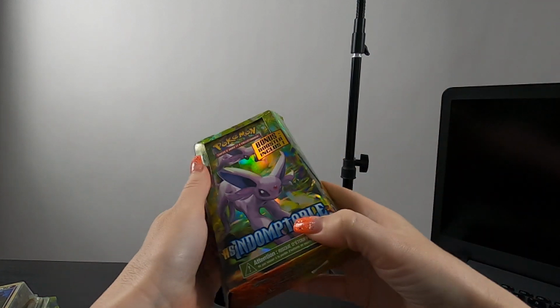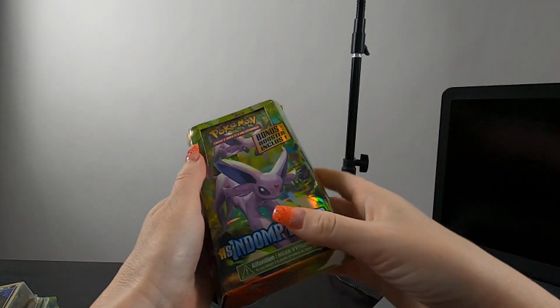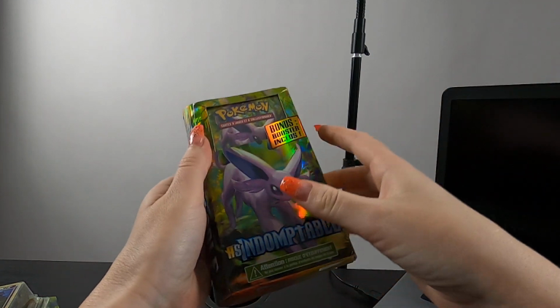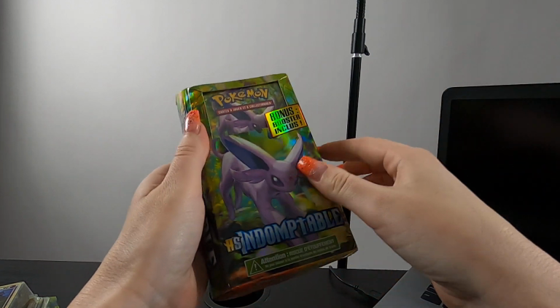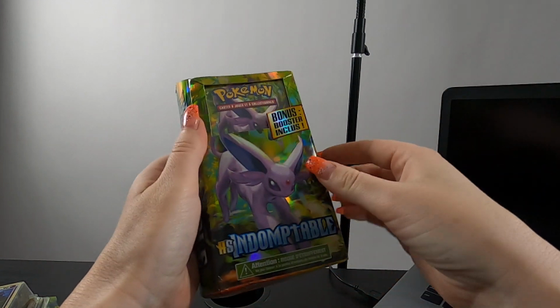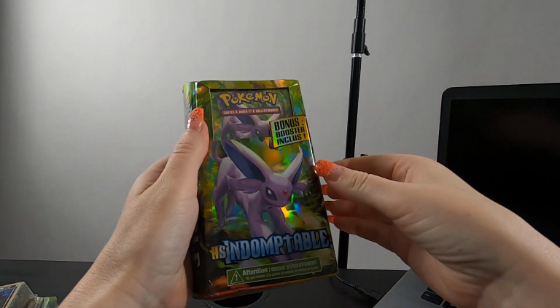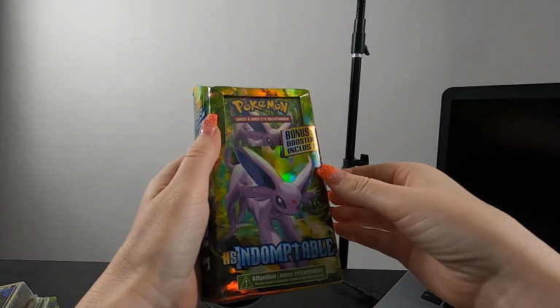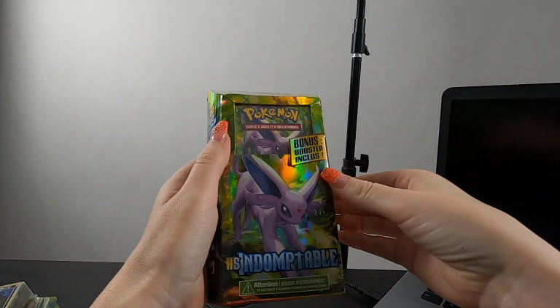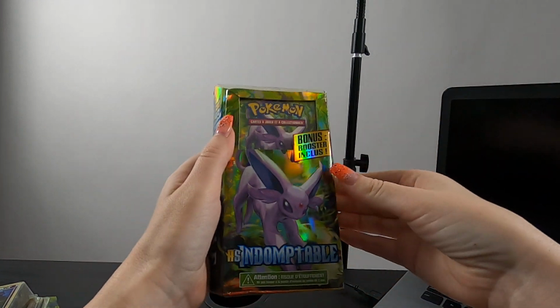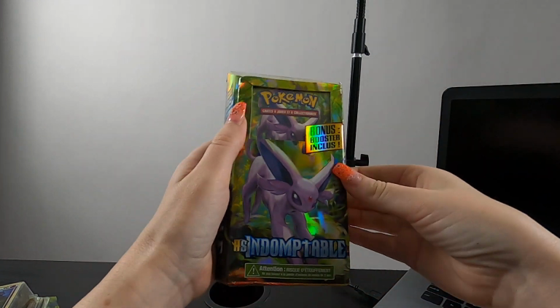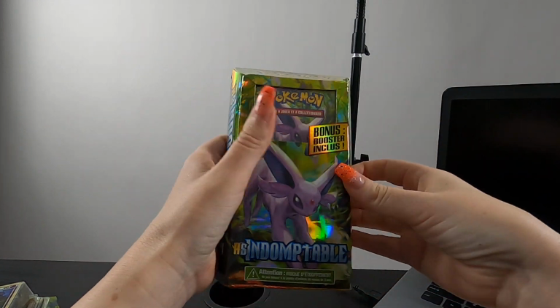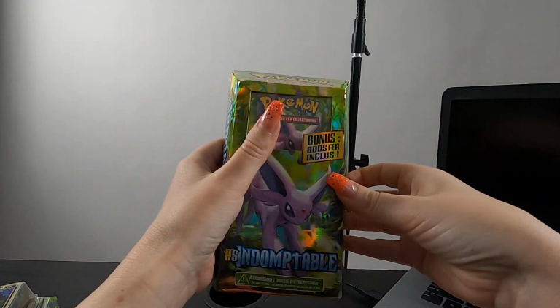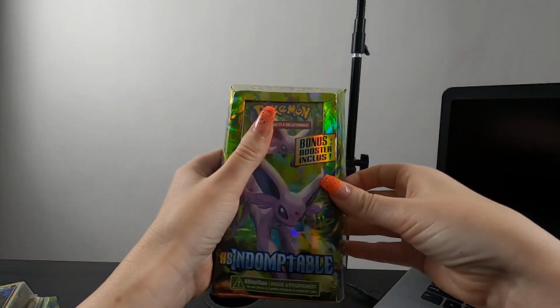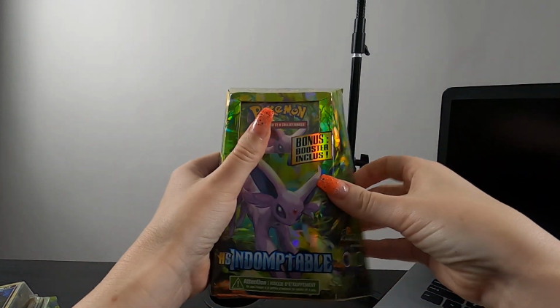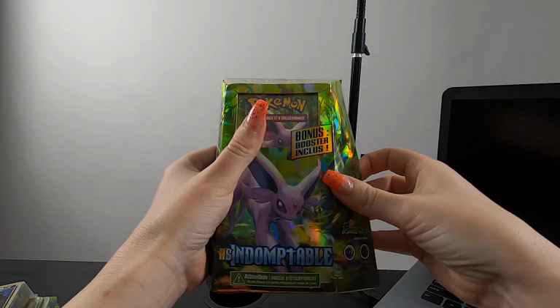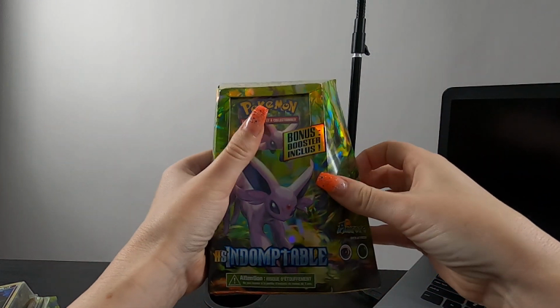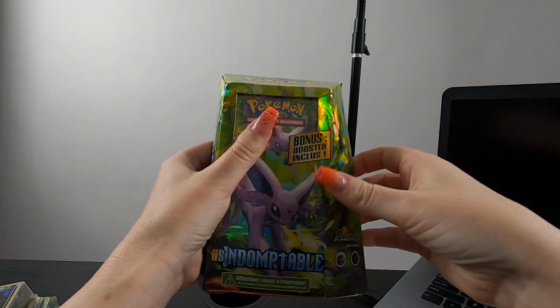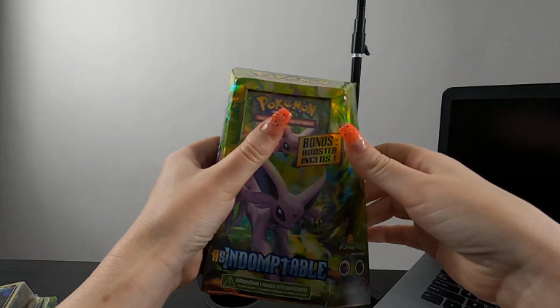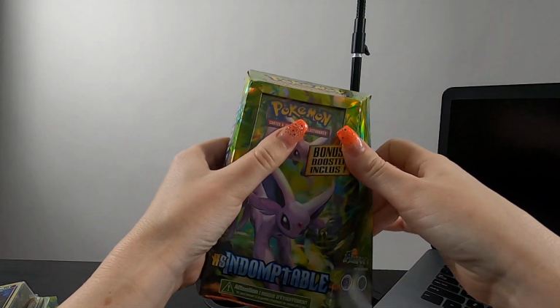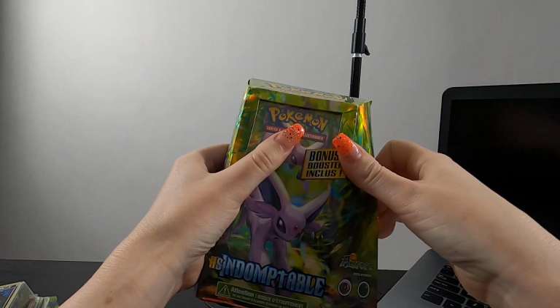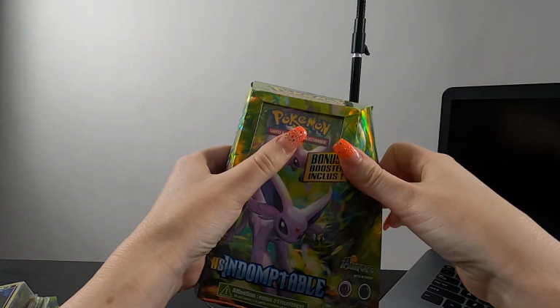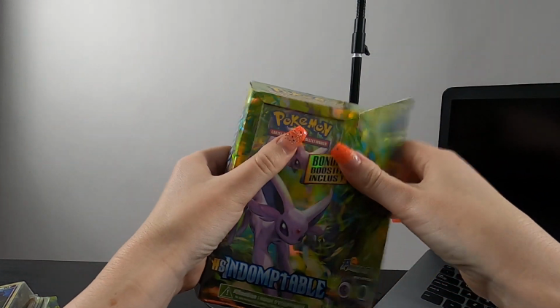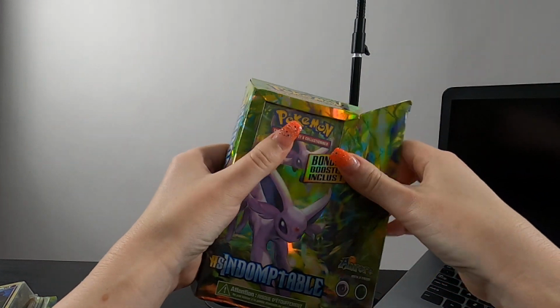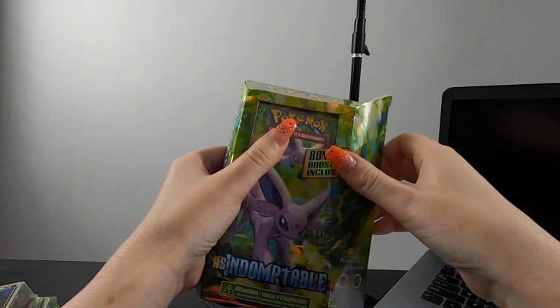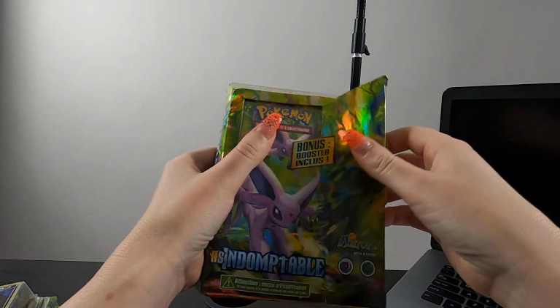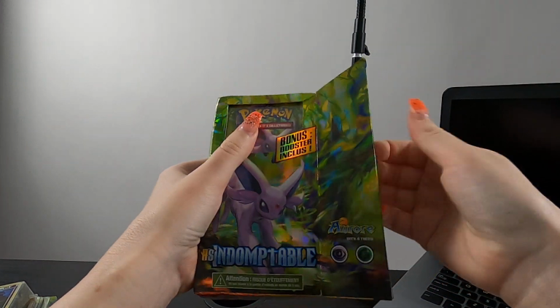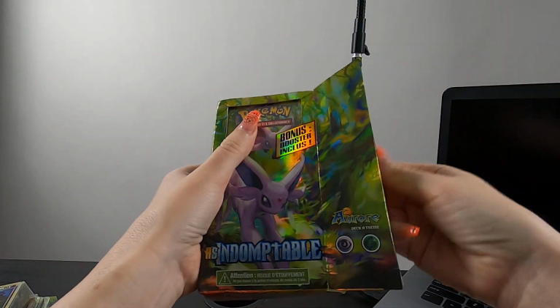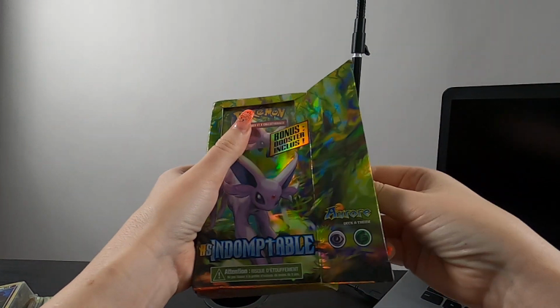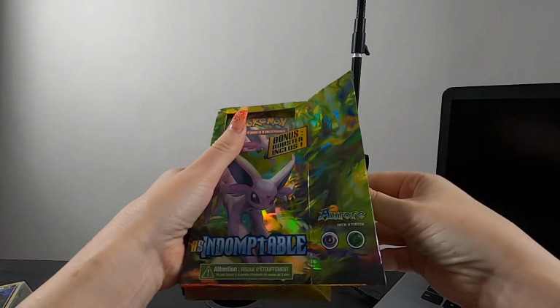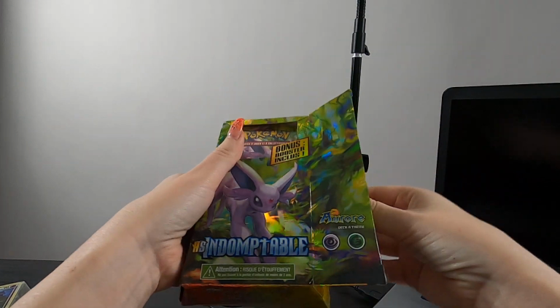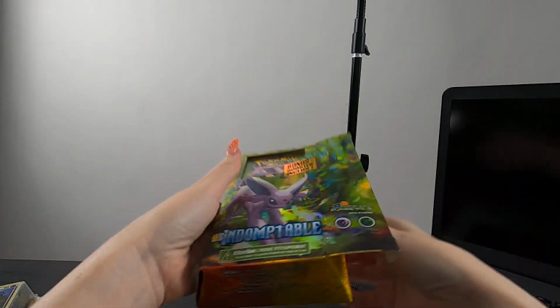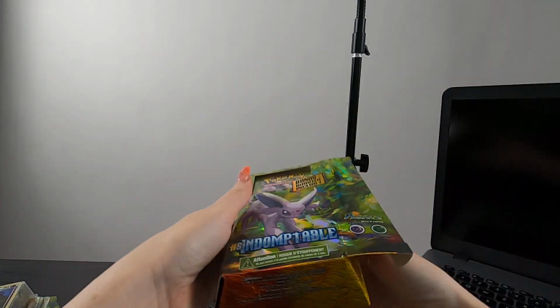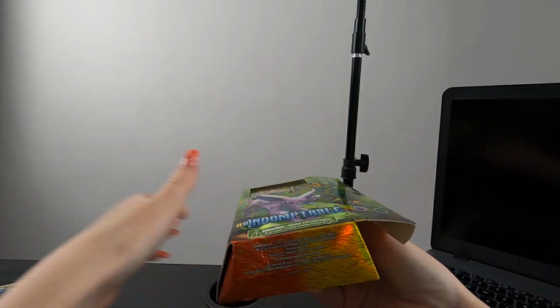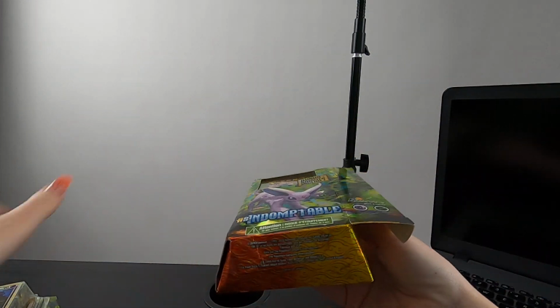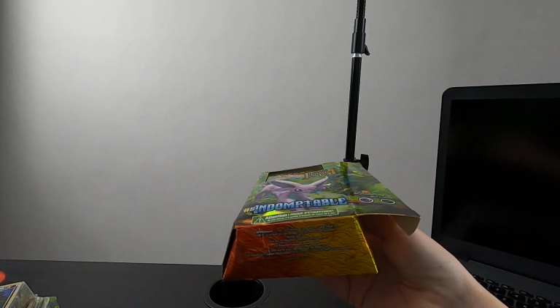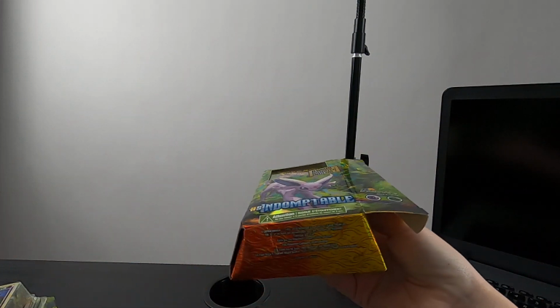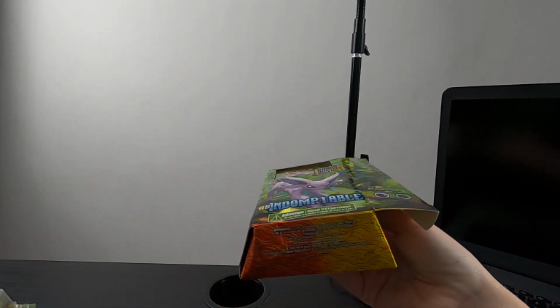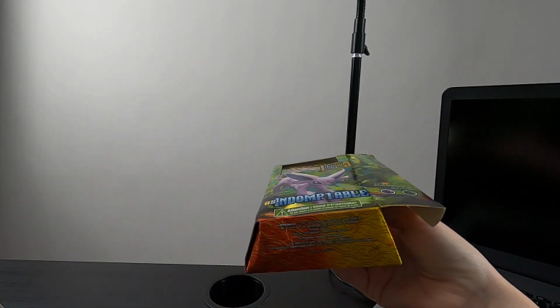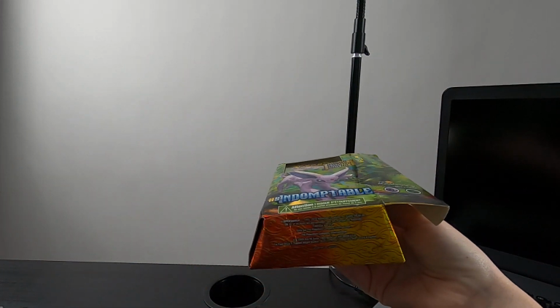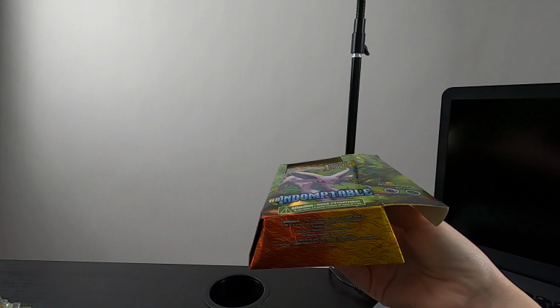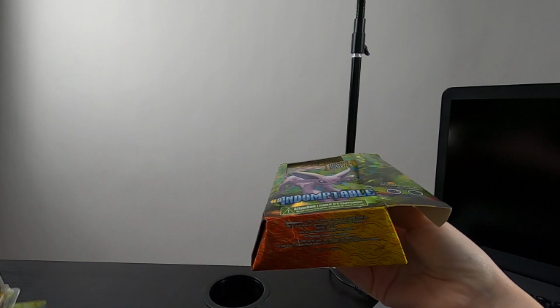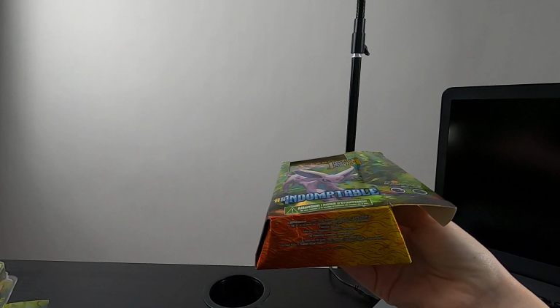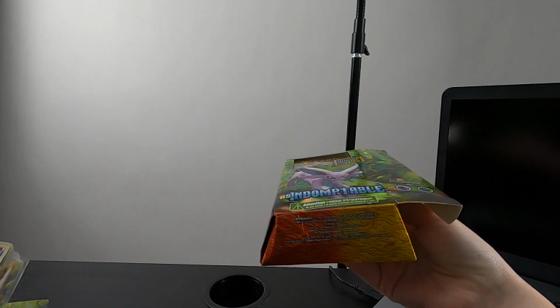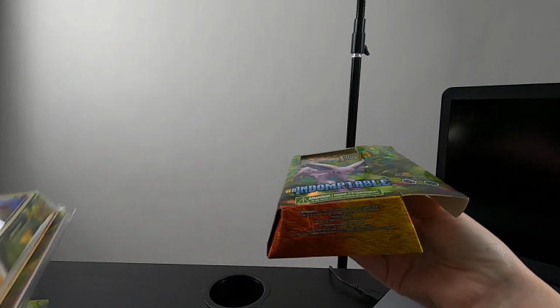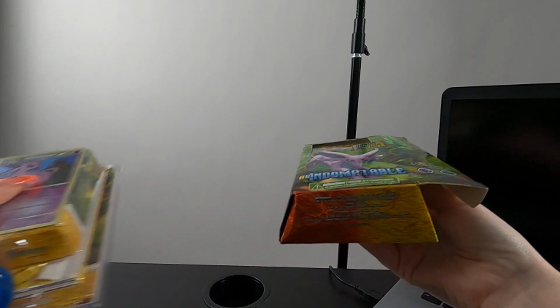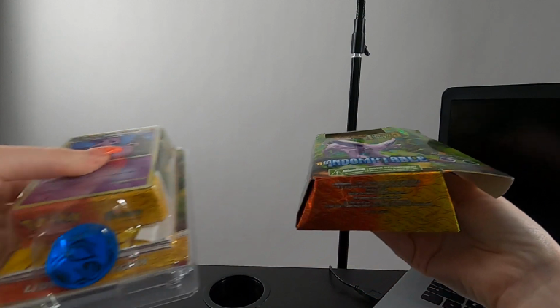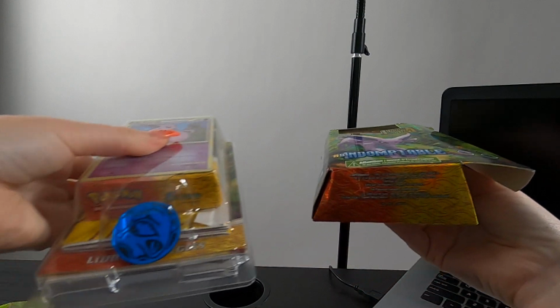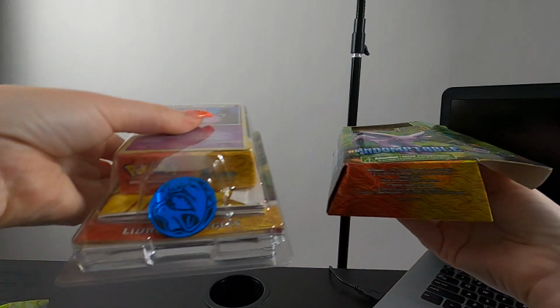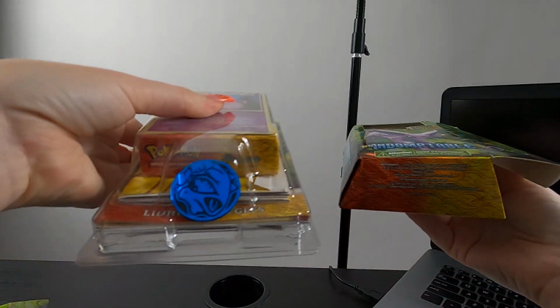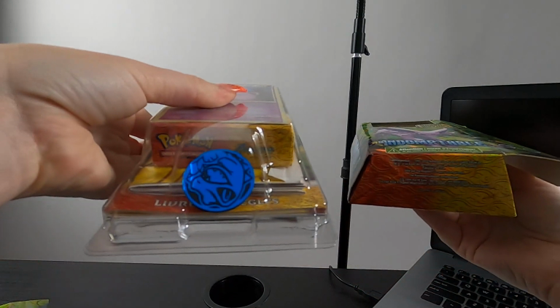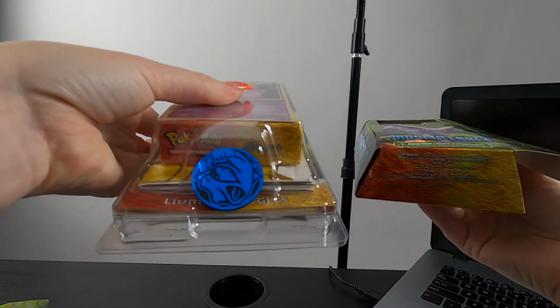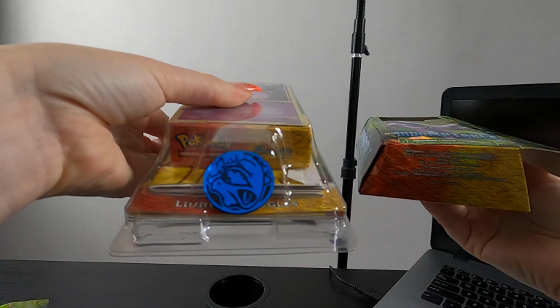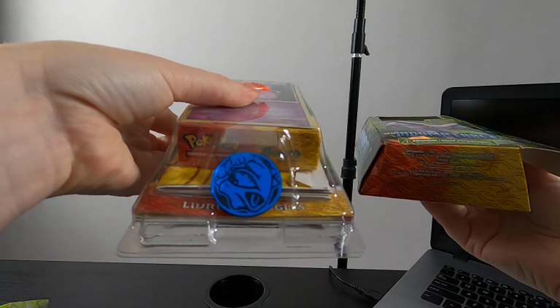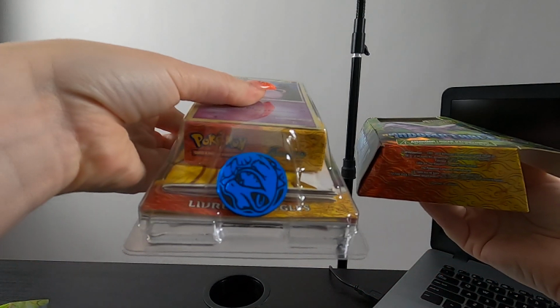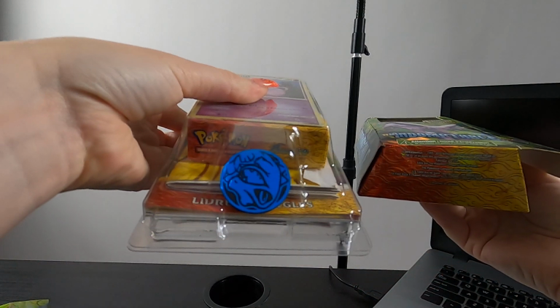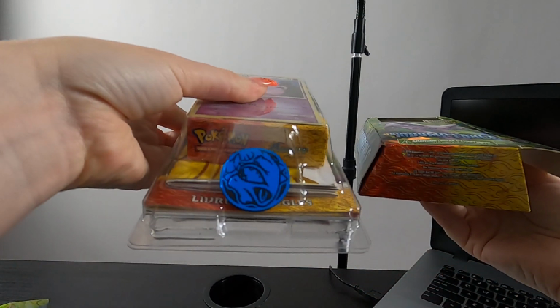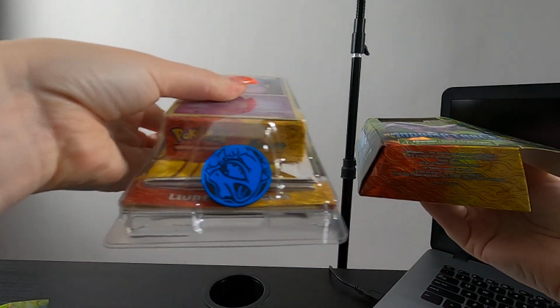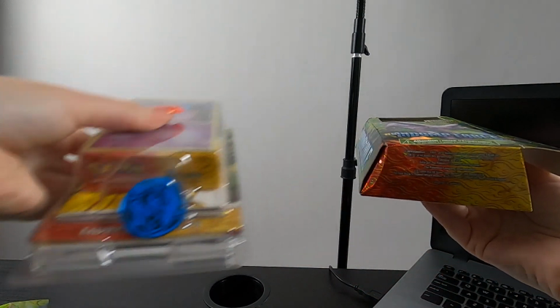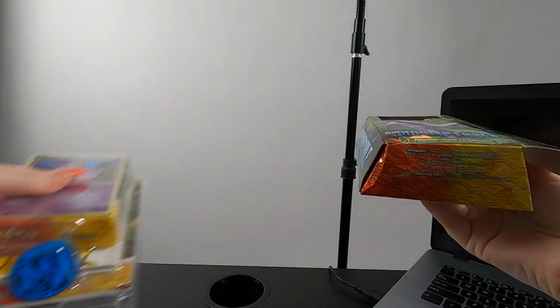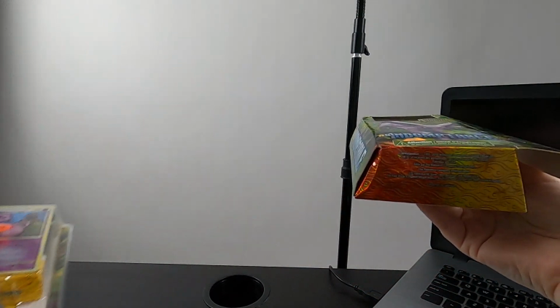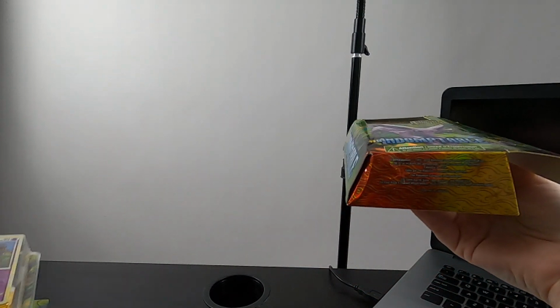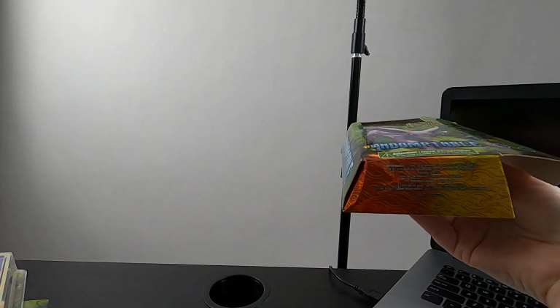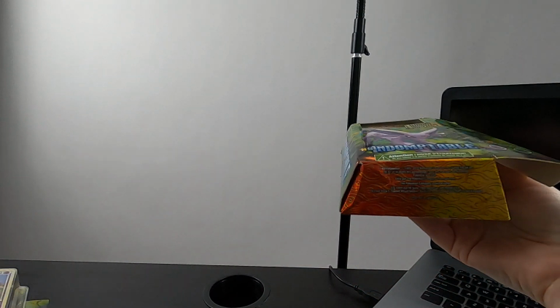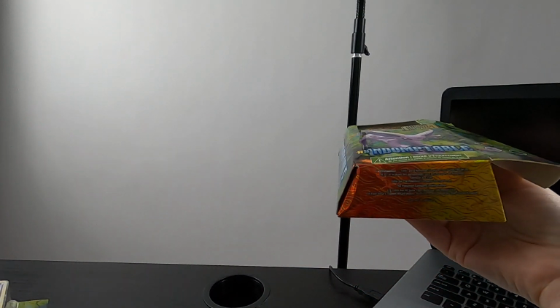Oh, and that Totodile coin! Look at that Totodile coin — I just looked over and noticed that. That's so great.